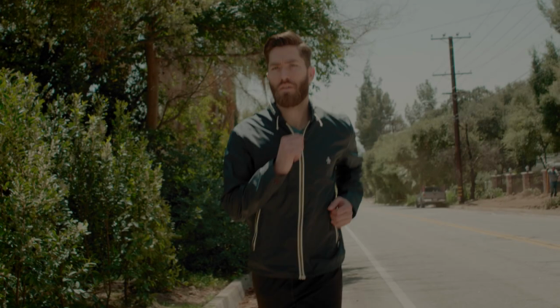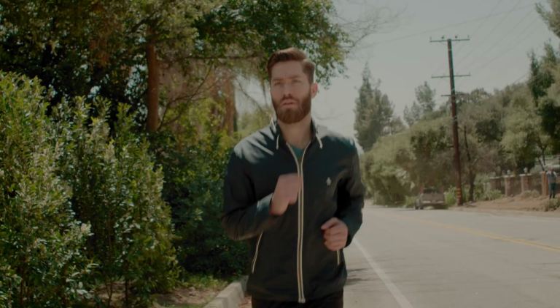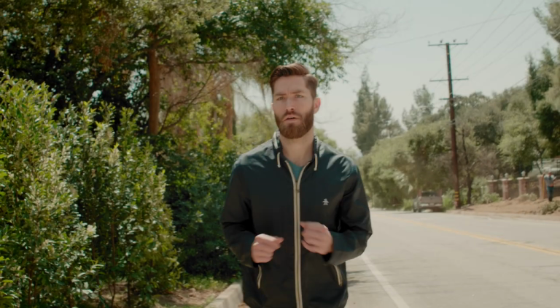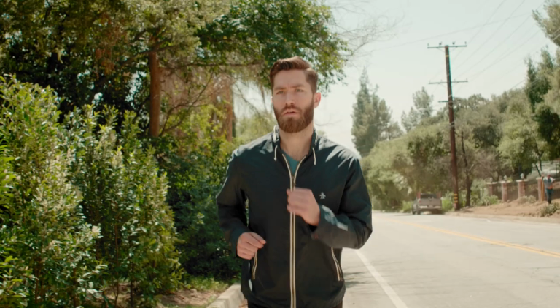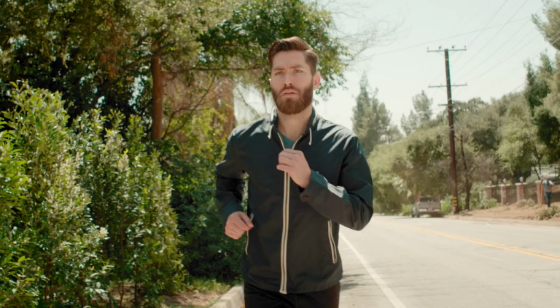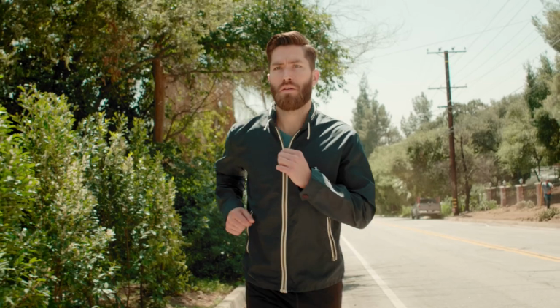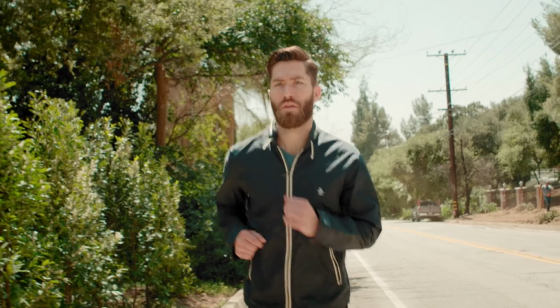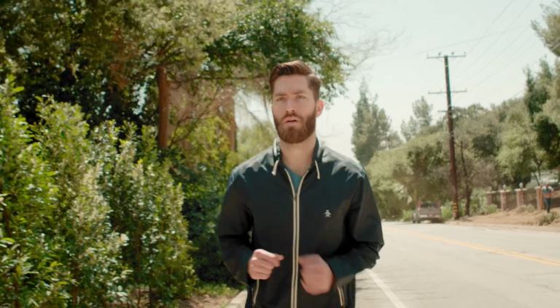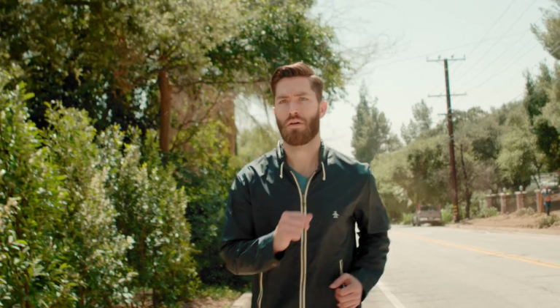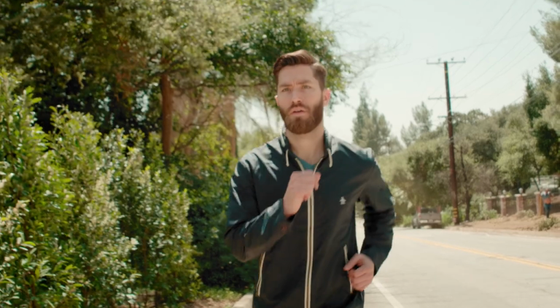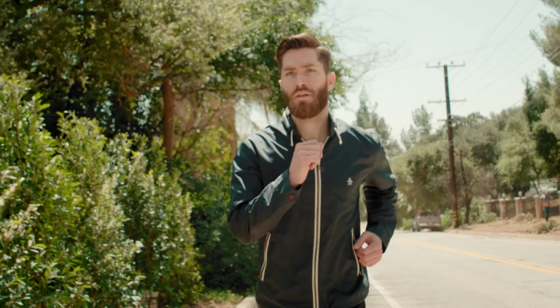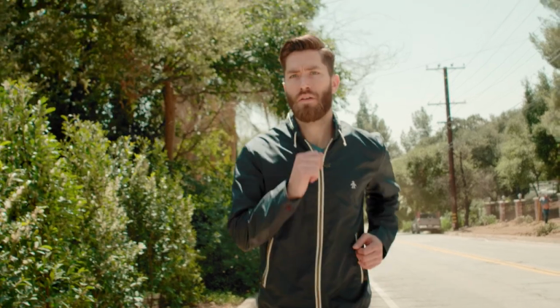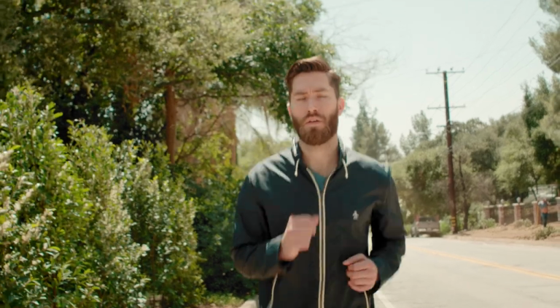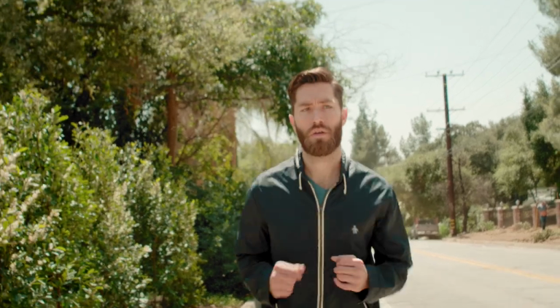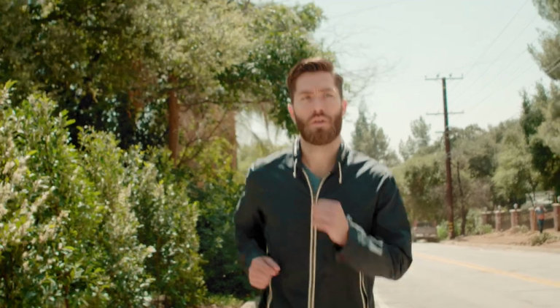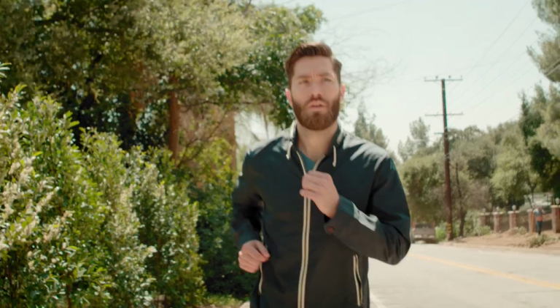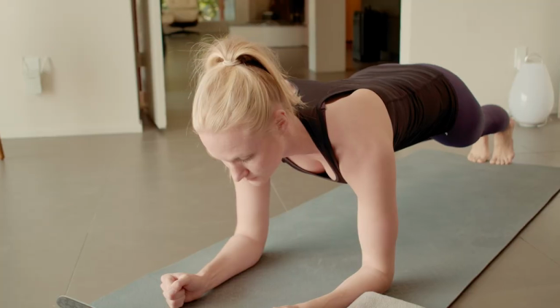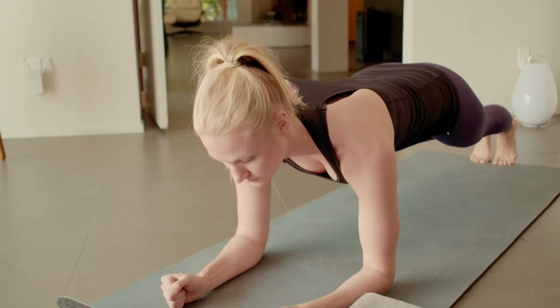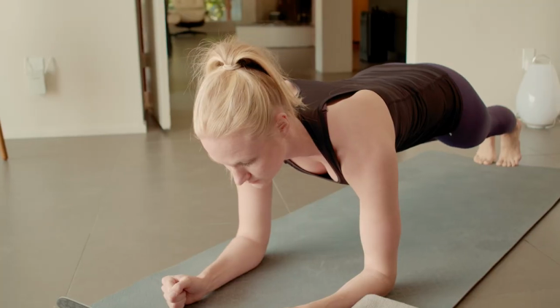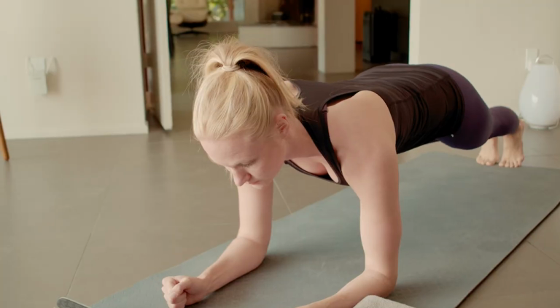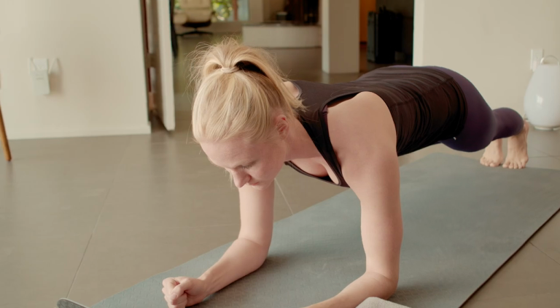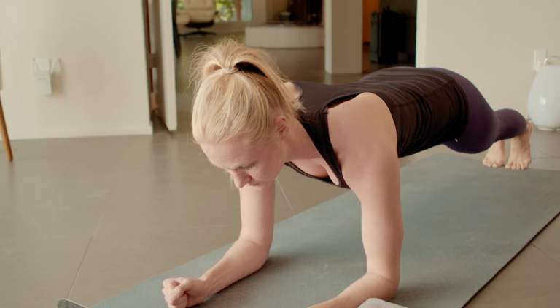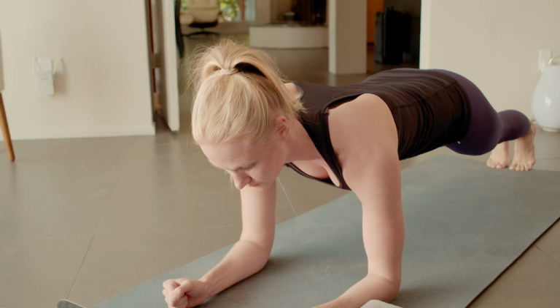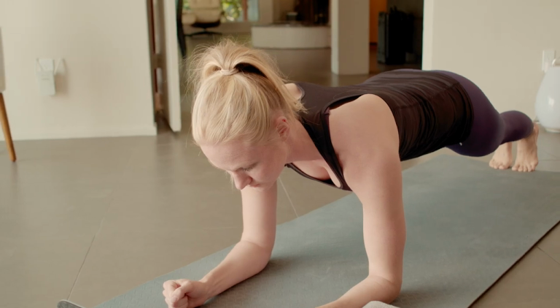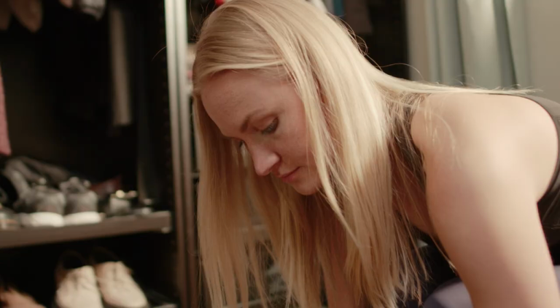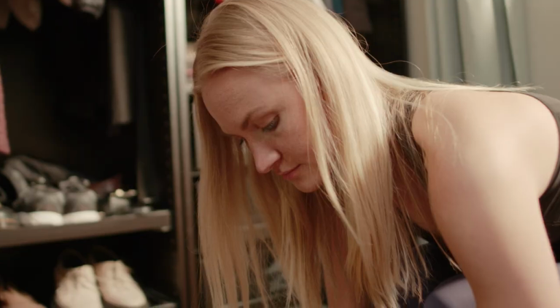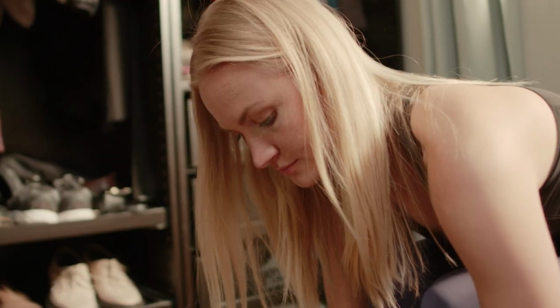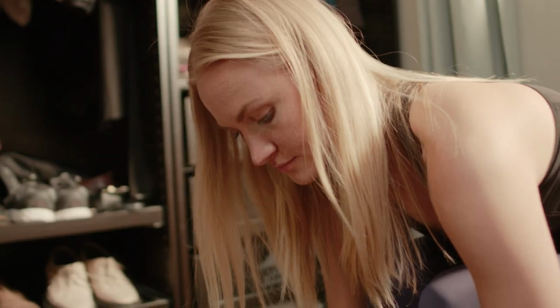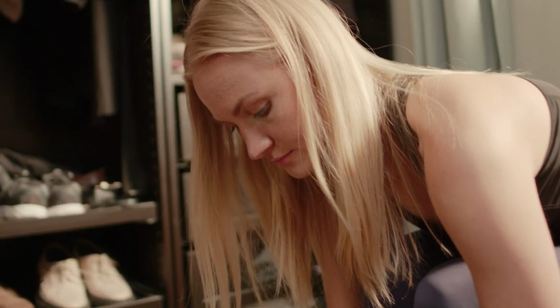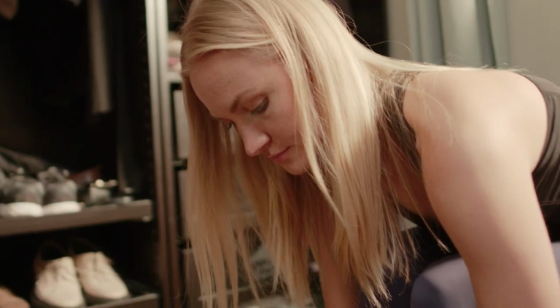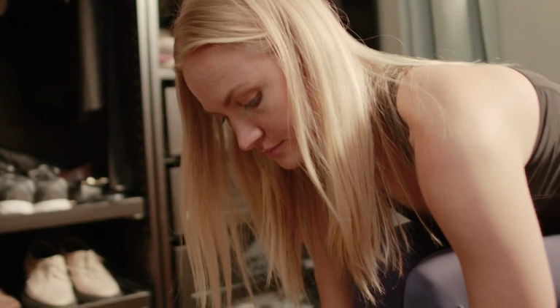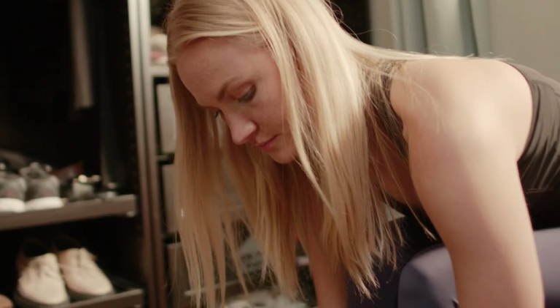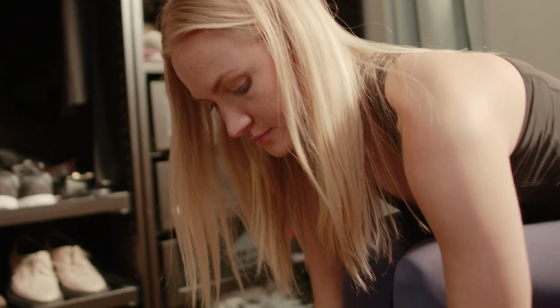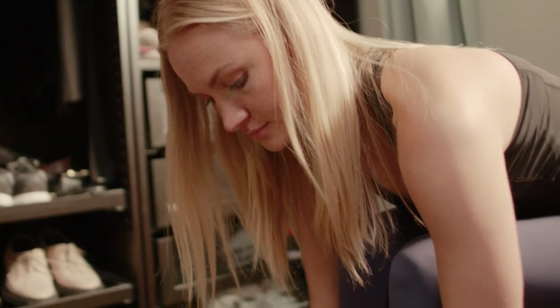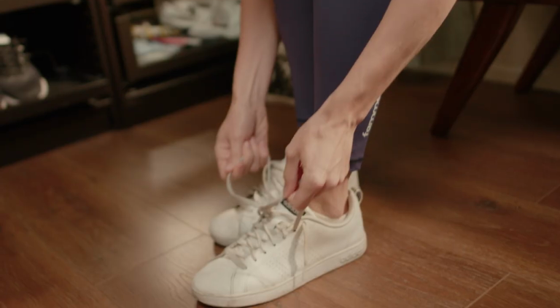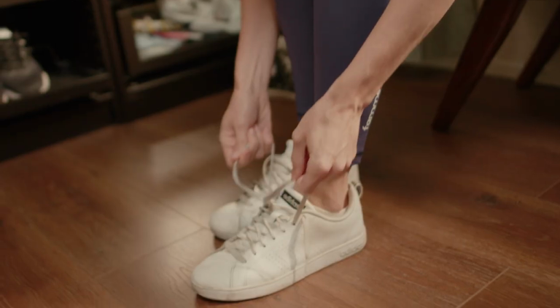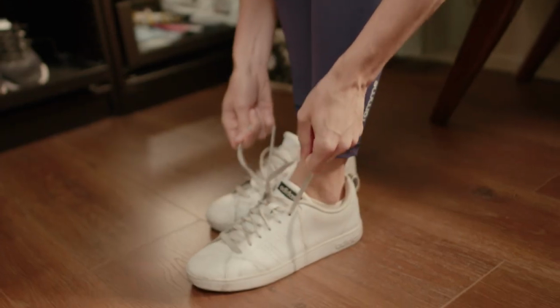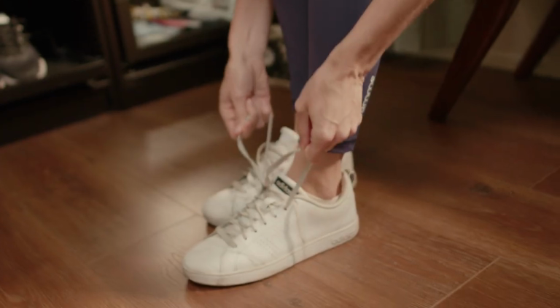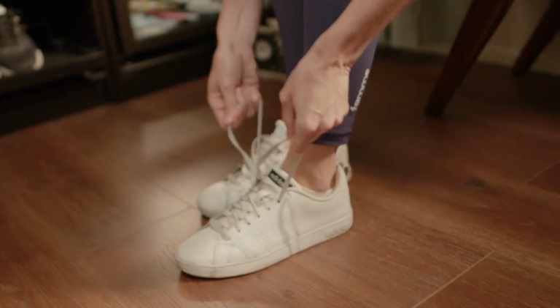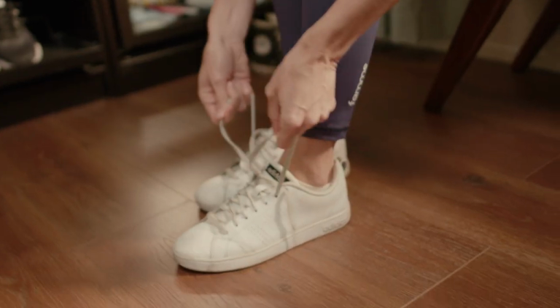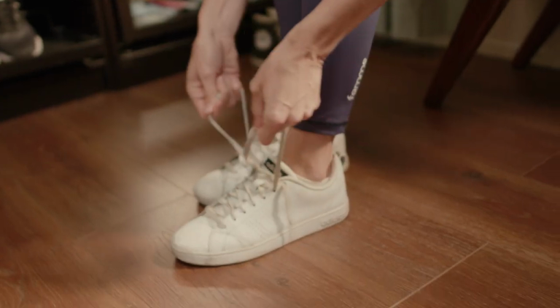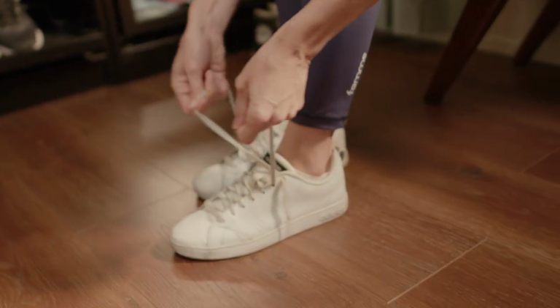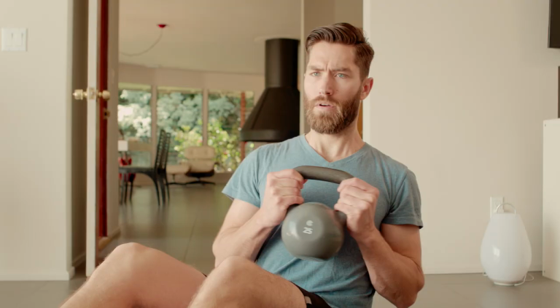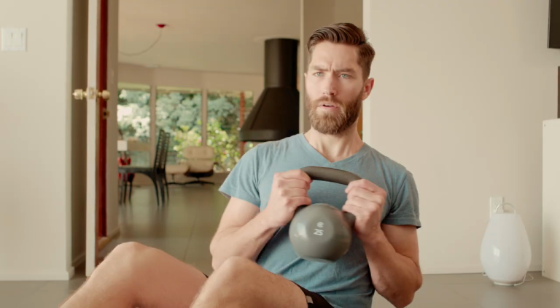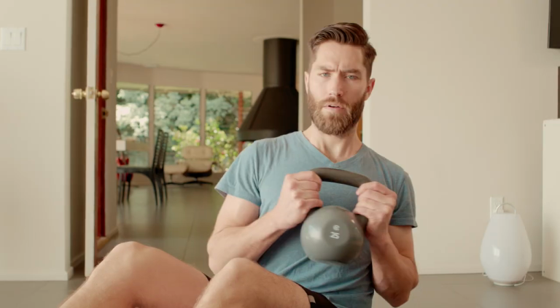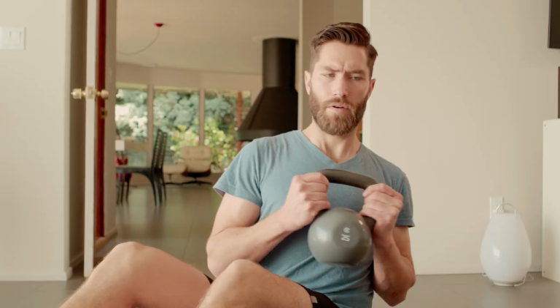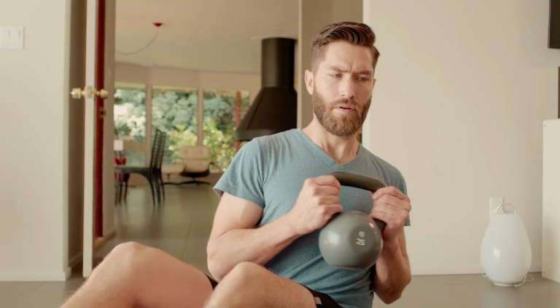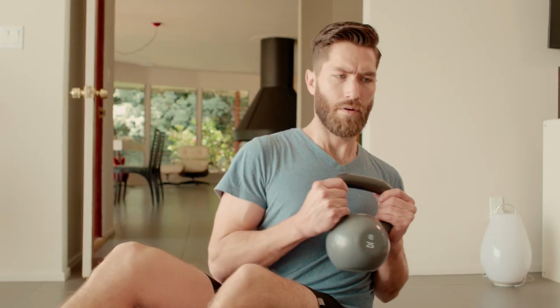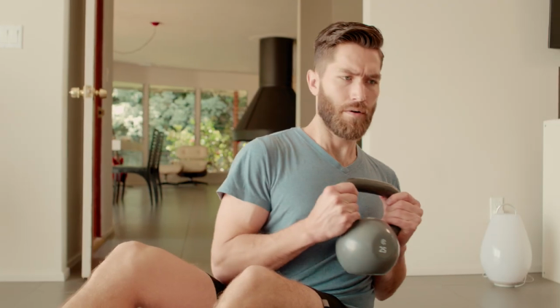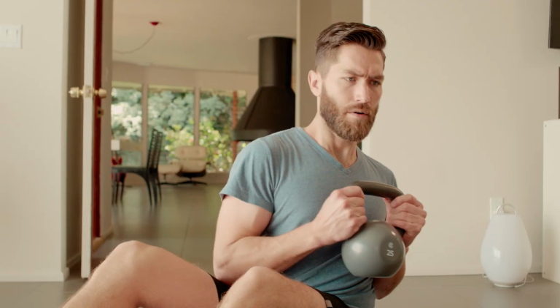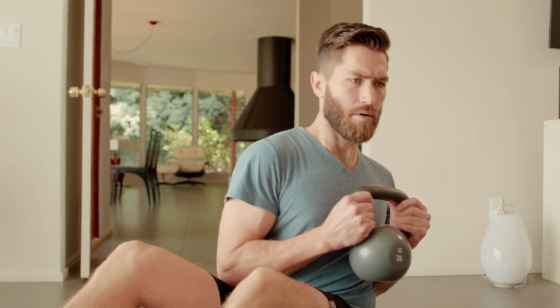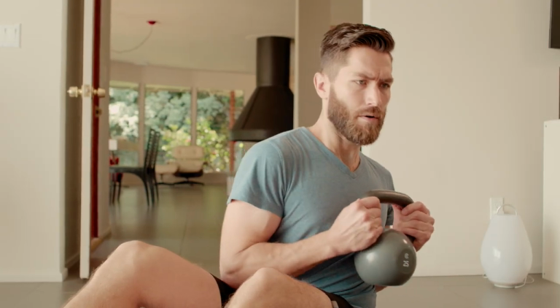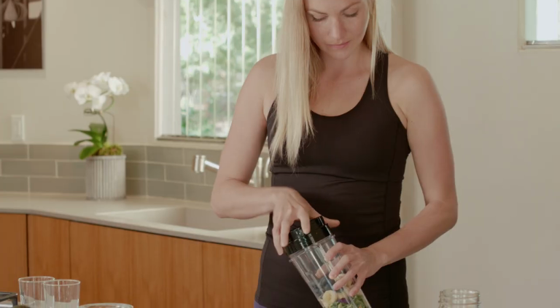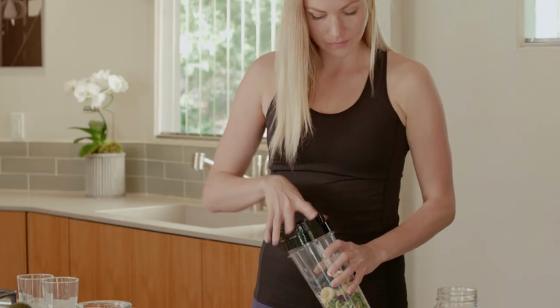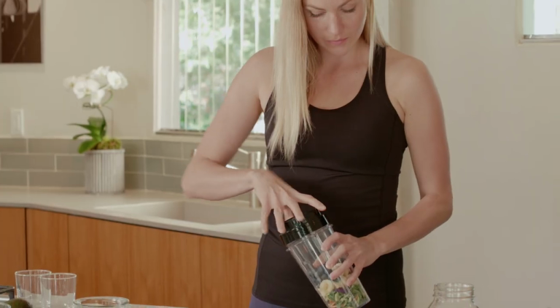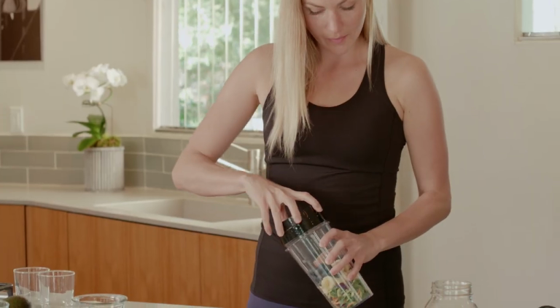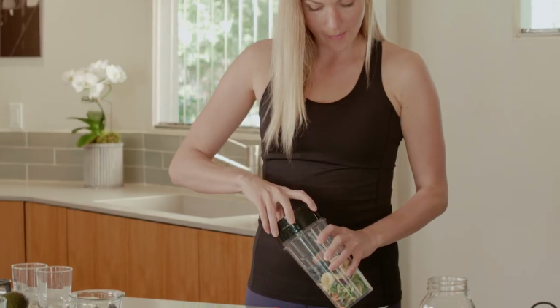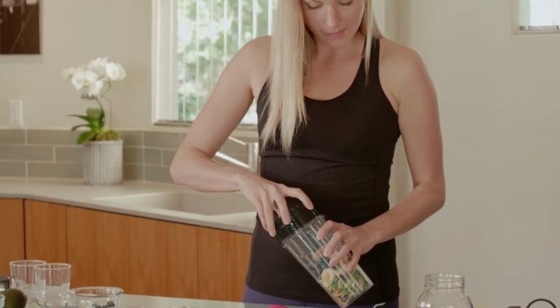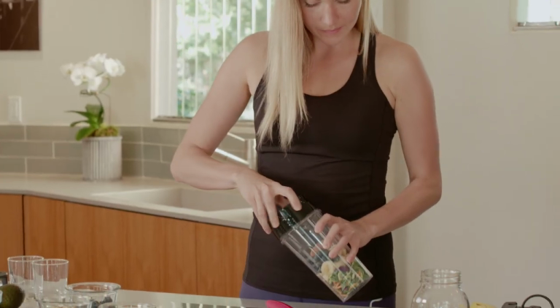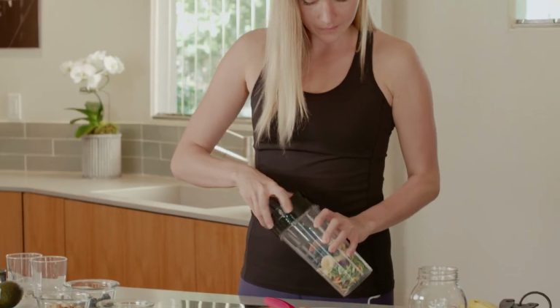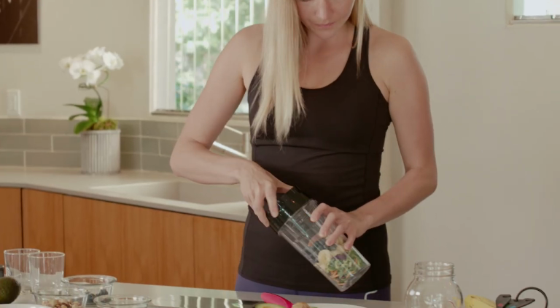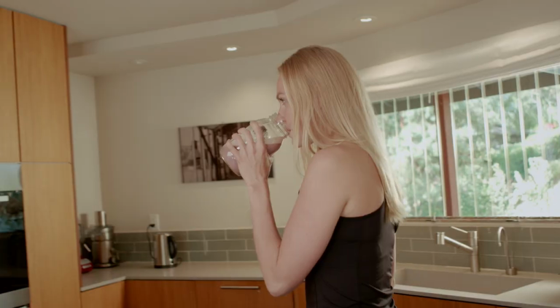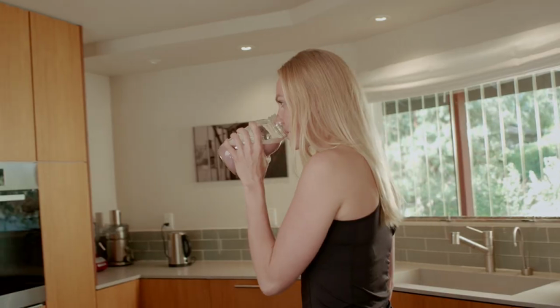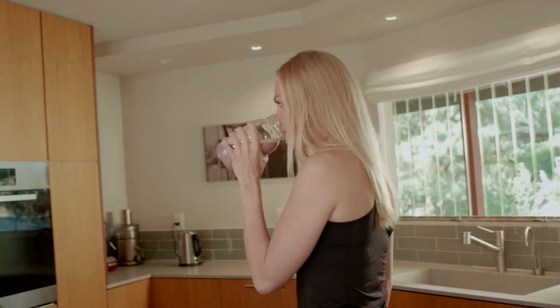Starting a fitness journey is a commitment. It takes discipline, perseverance, and above all else, preparation.